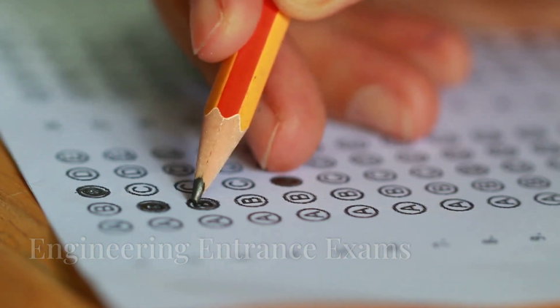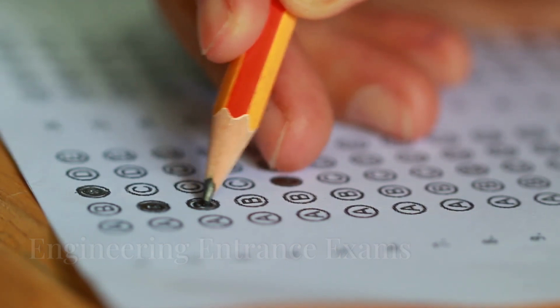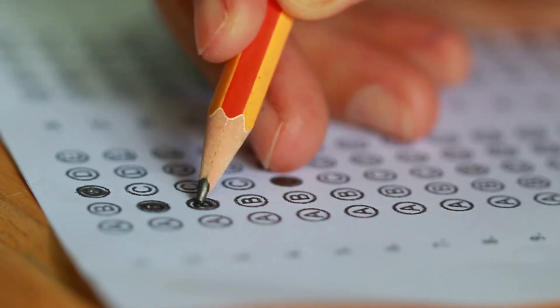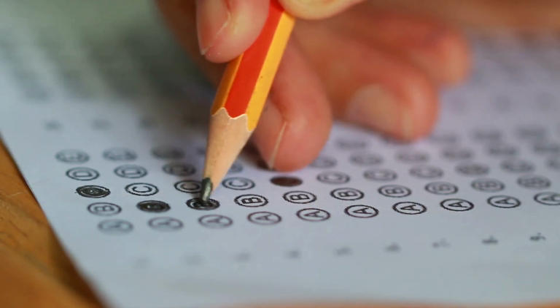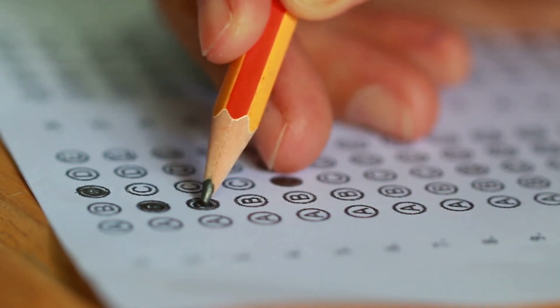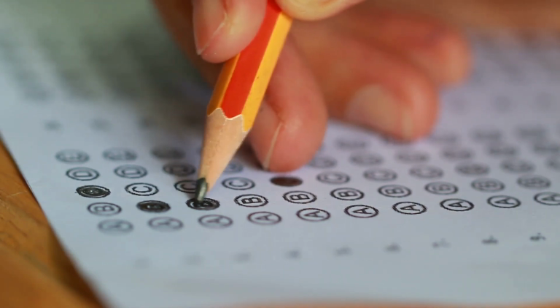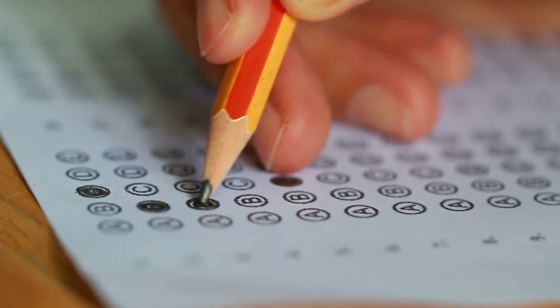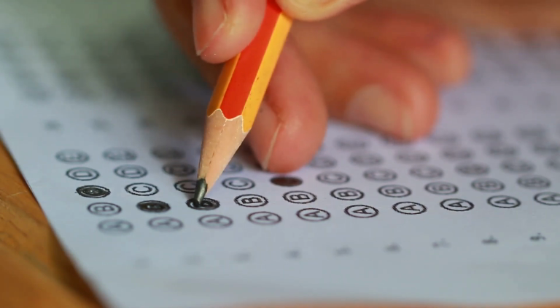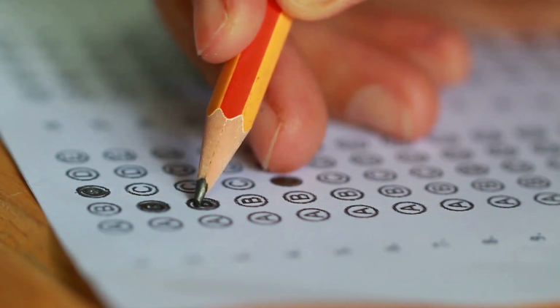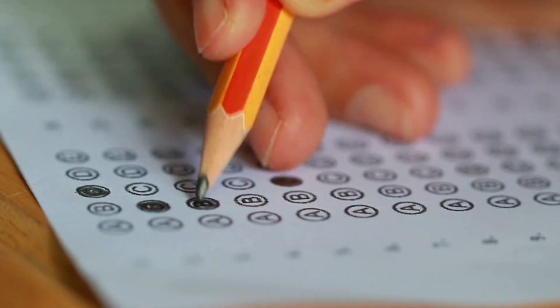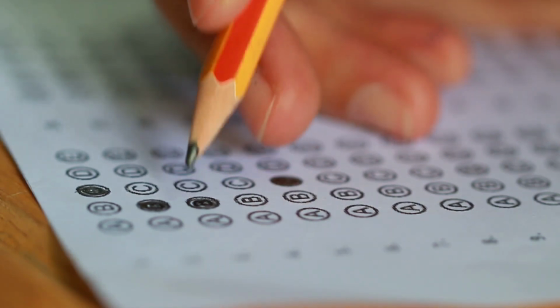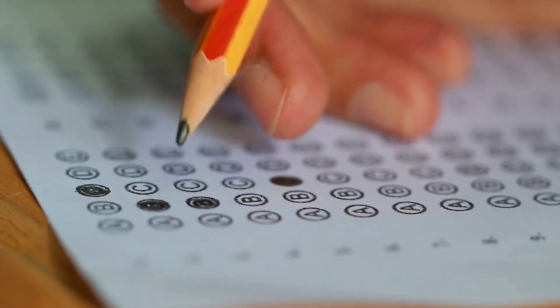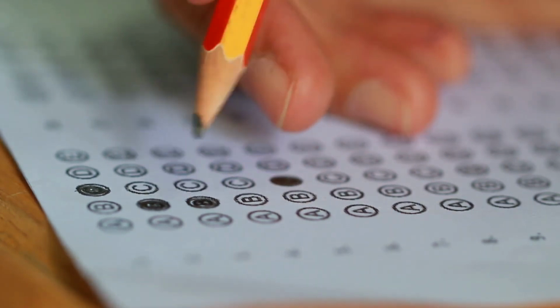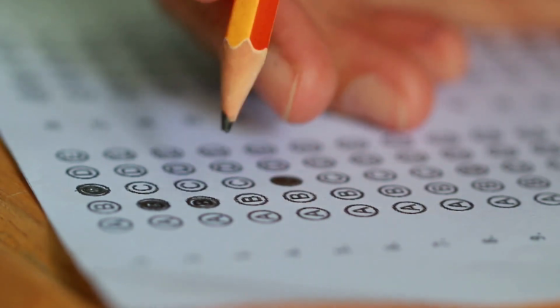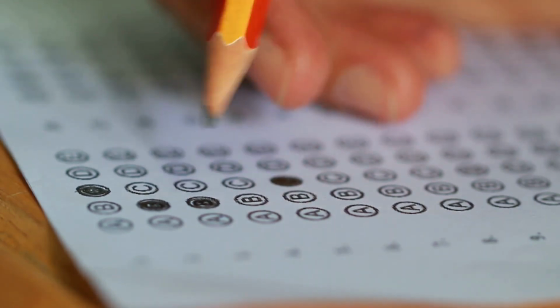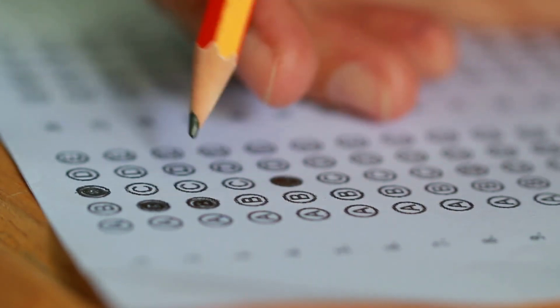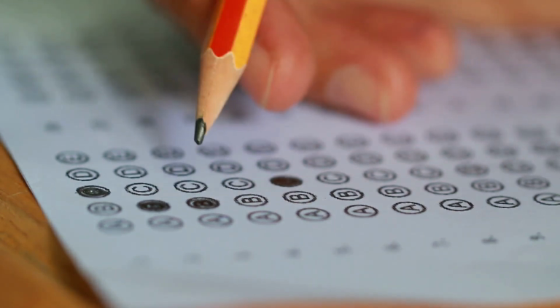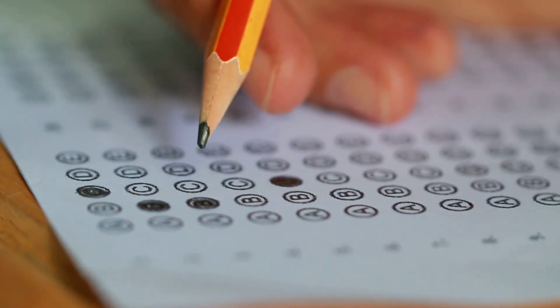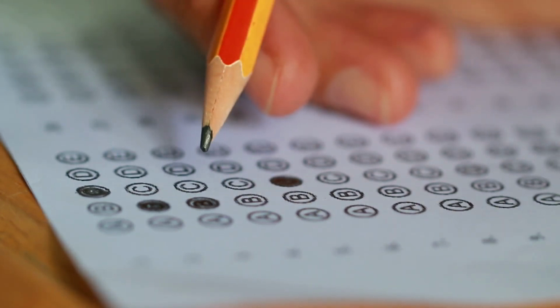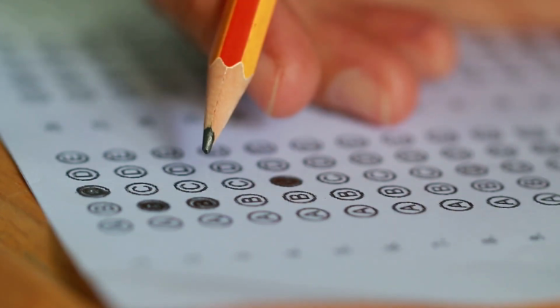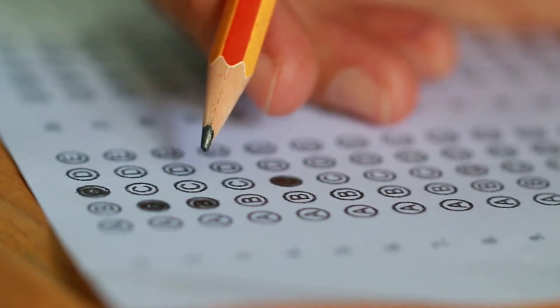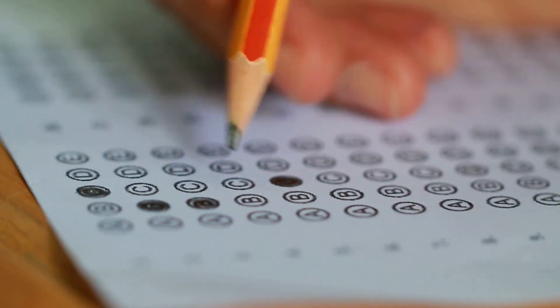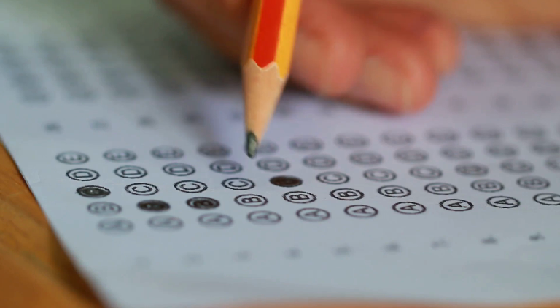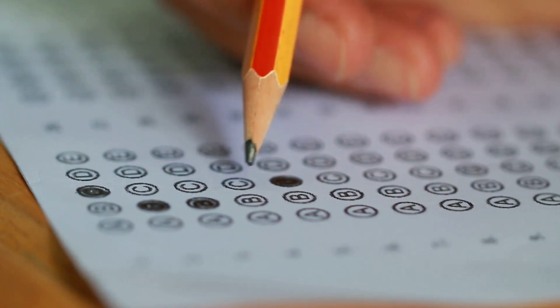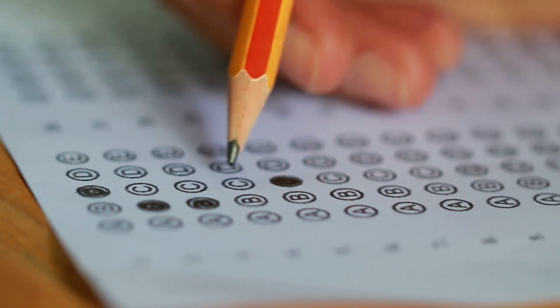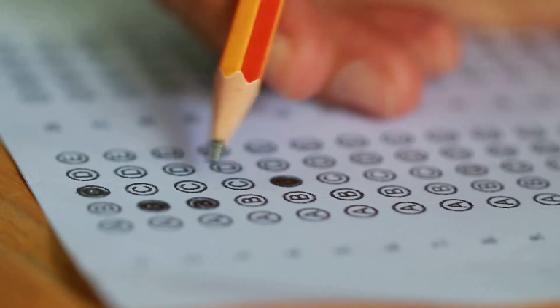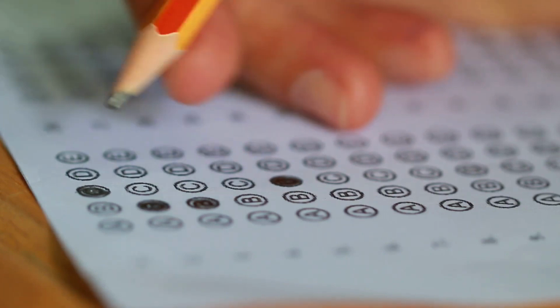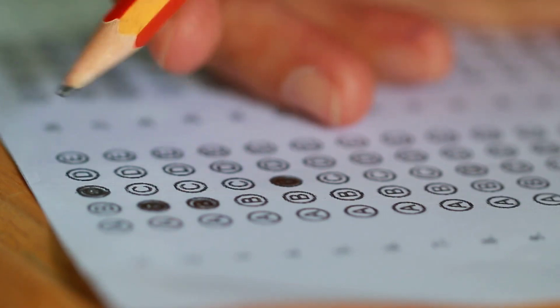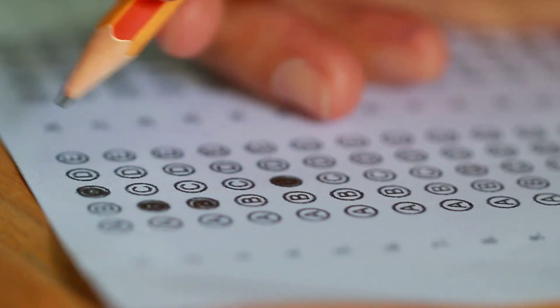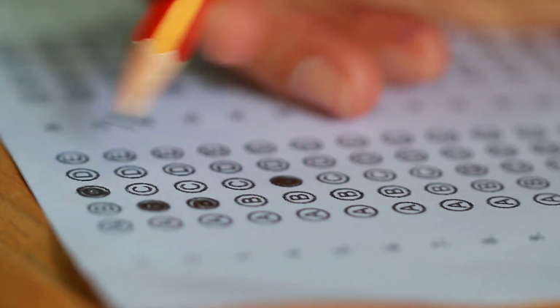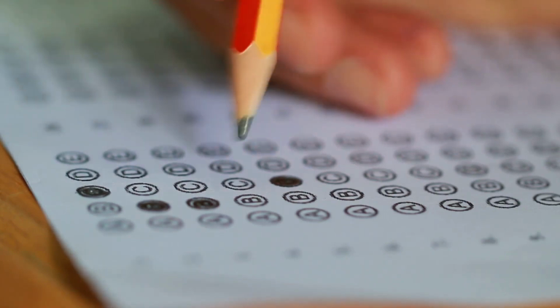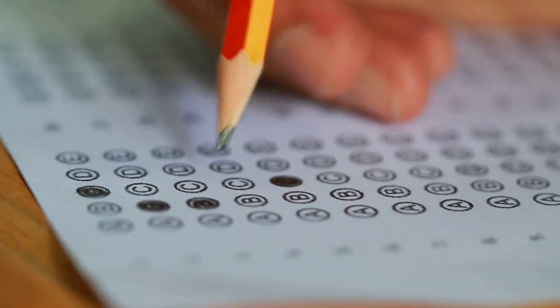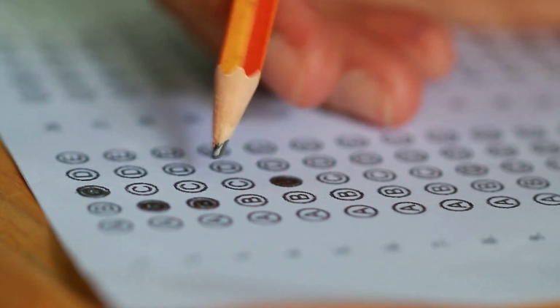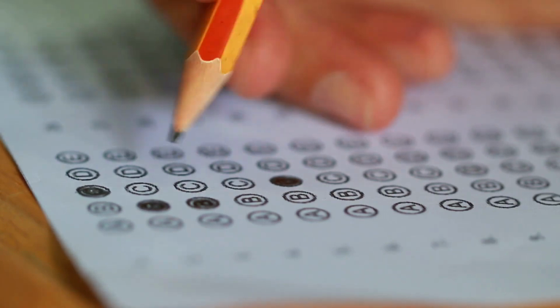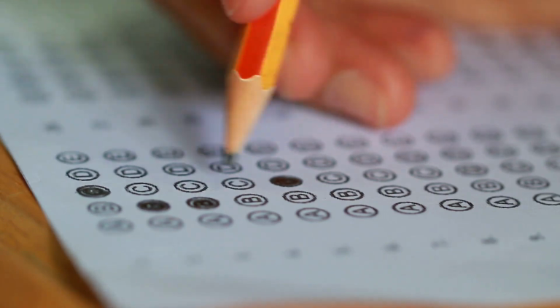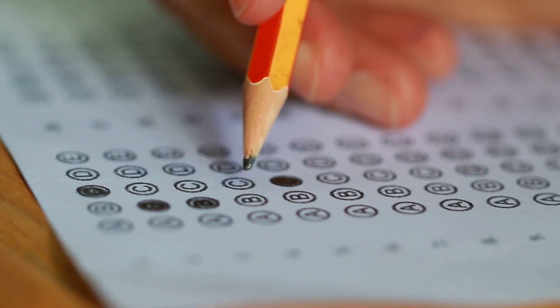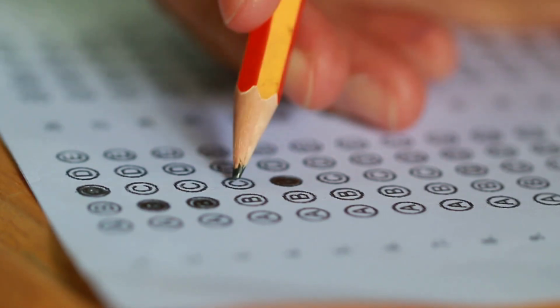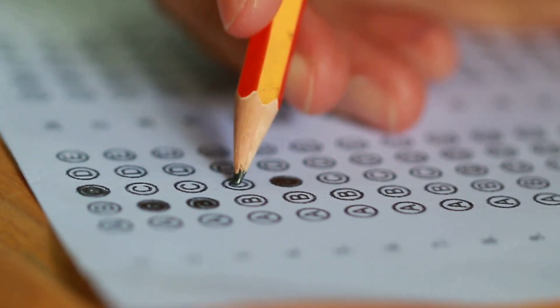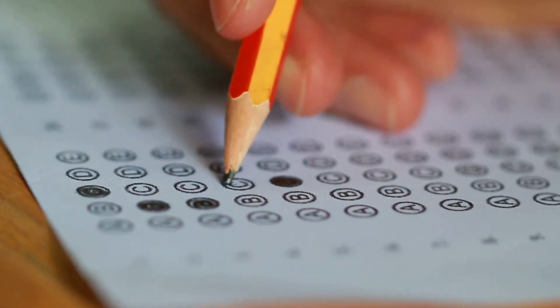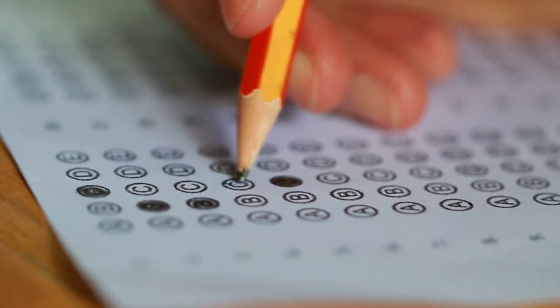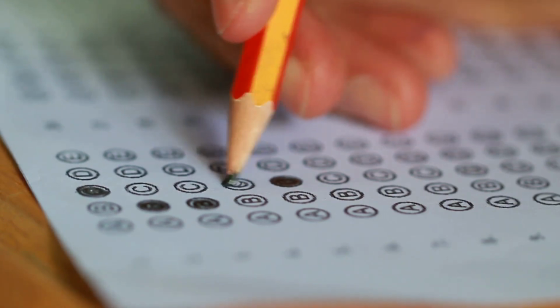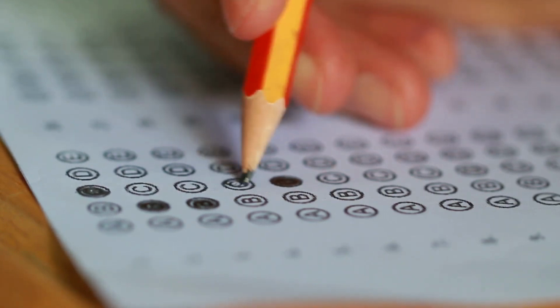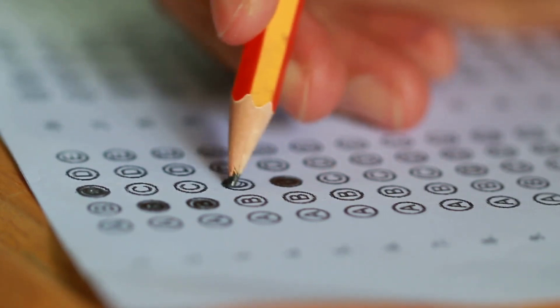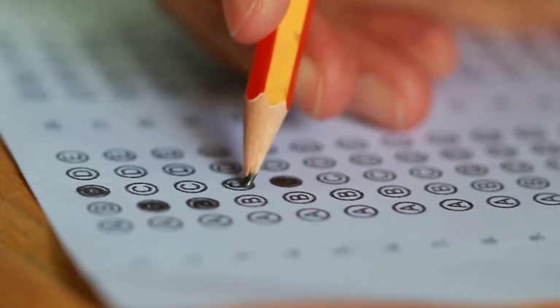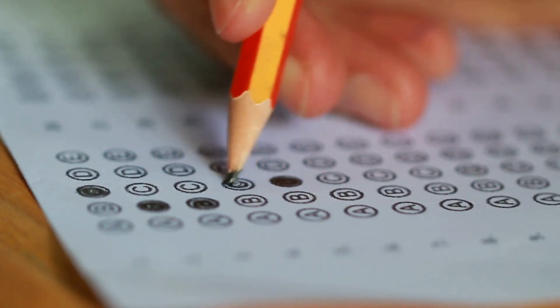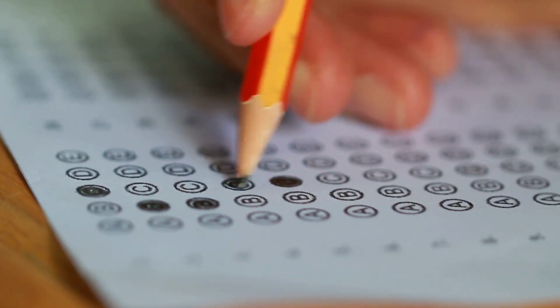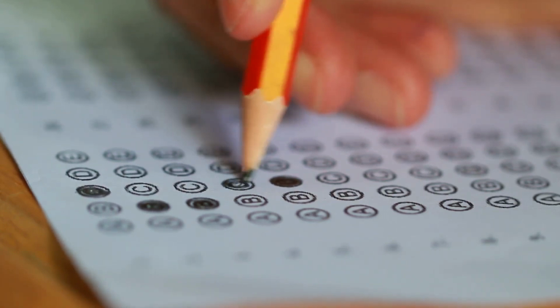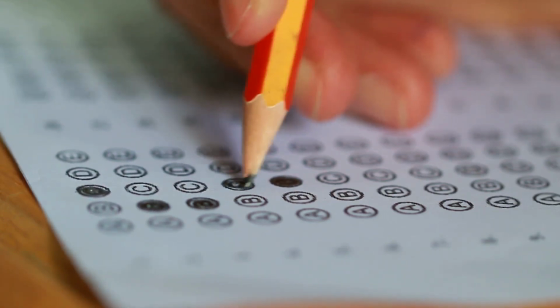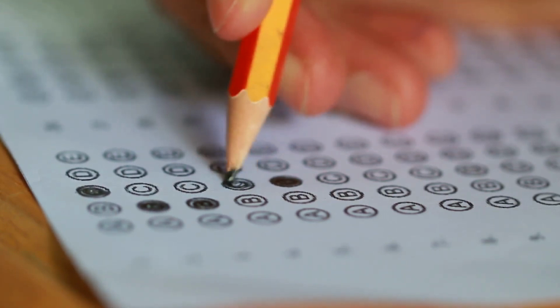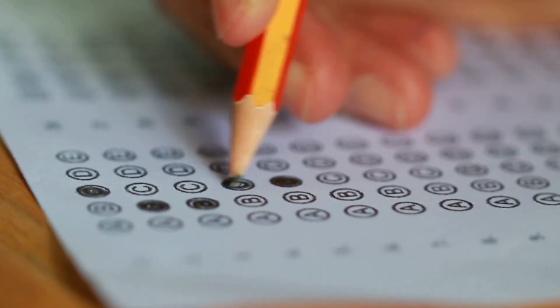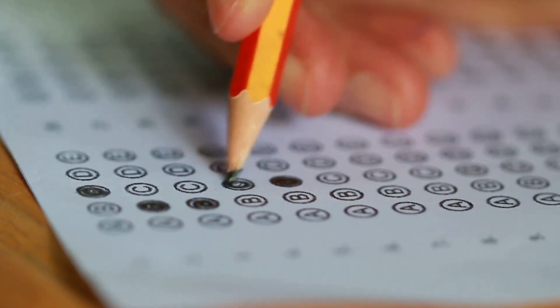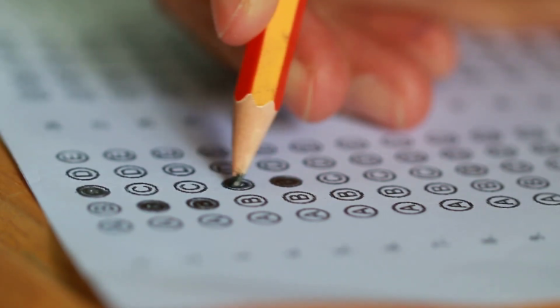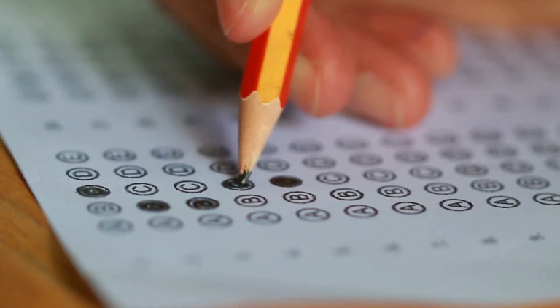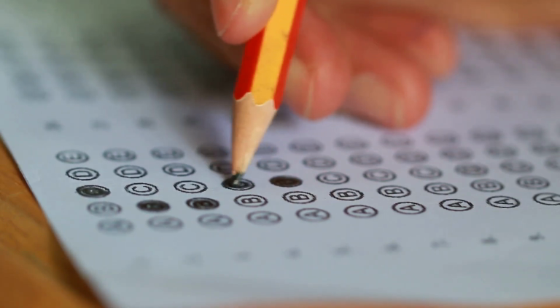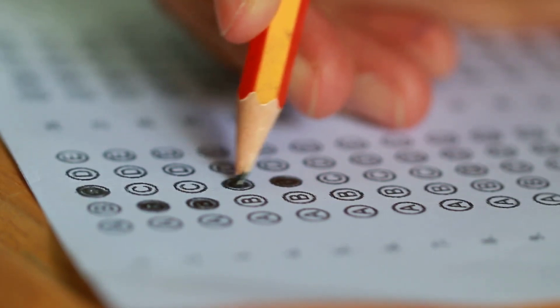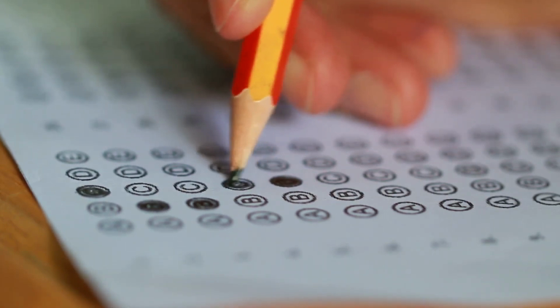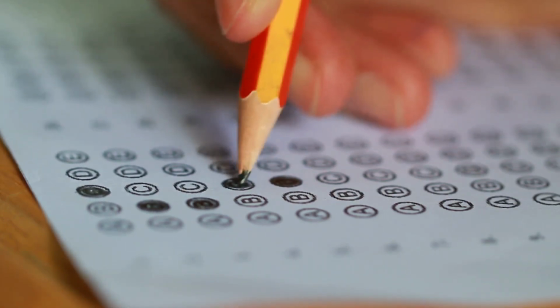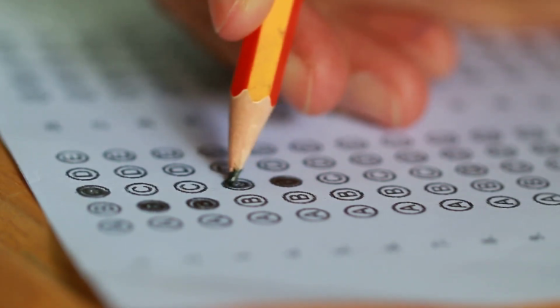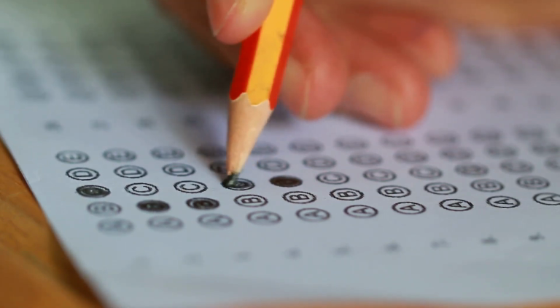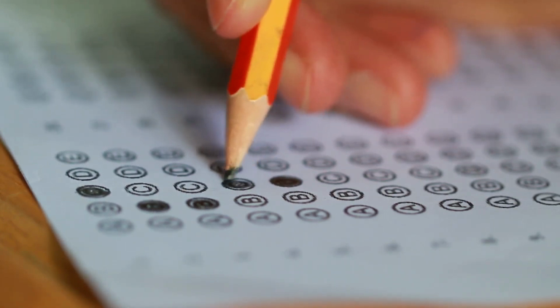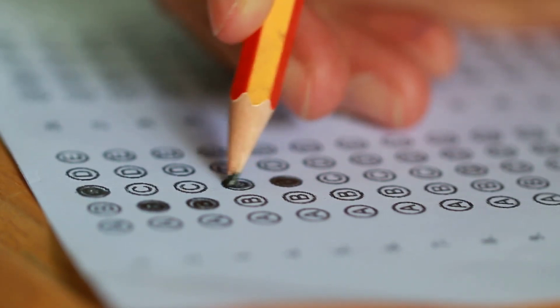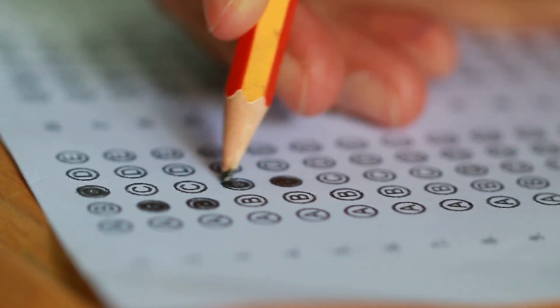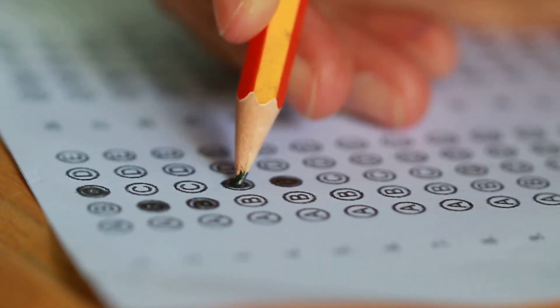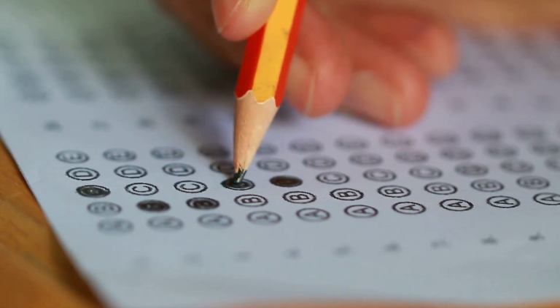Next, tackle those big engineering entrance exams like JEE Main and Advanced. Getting into a good engineering college can really help your career.